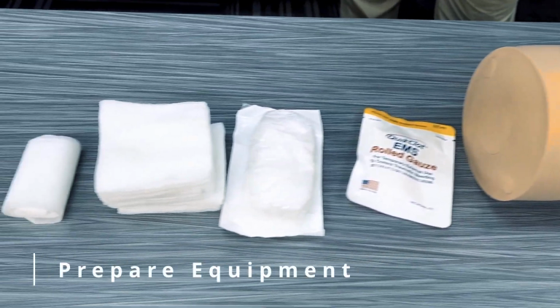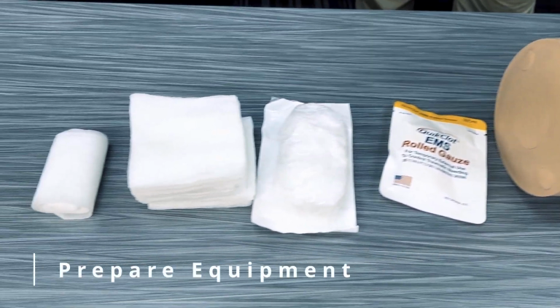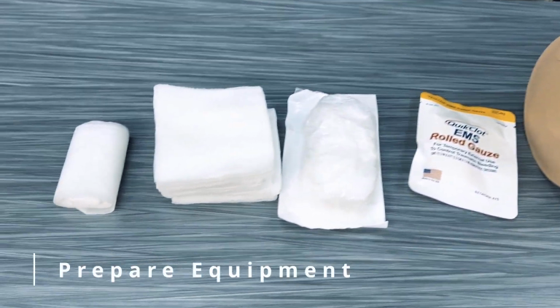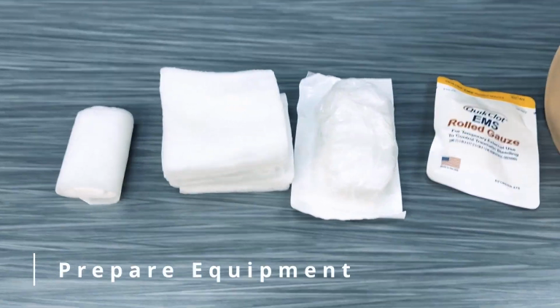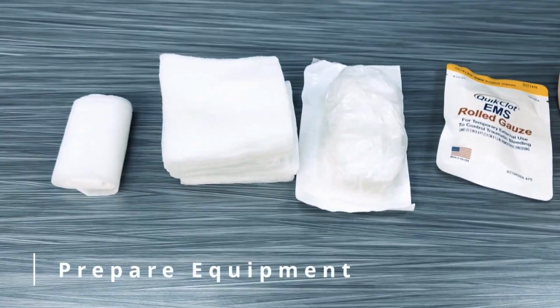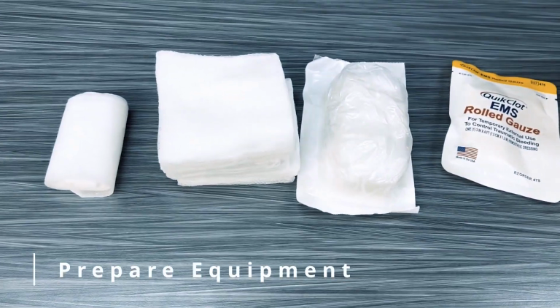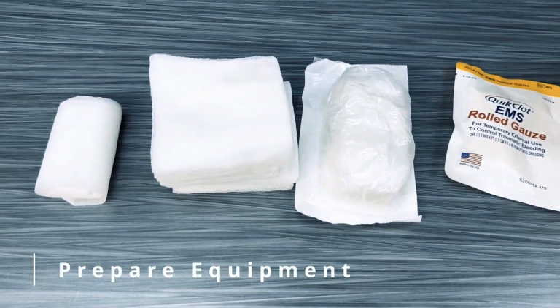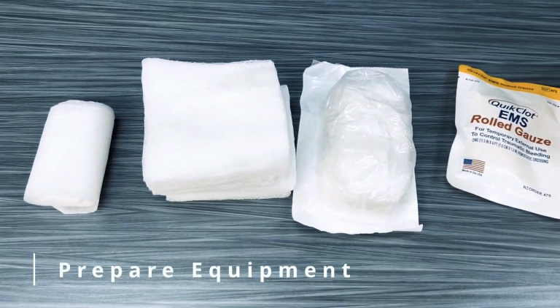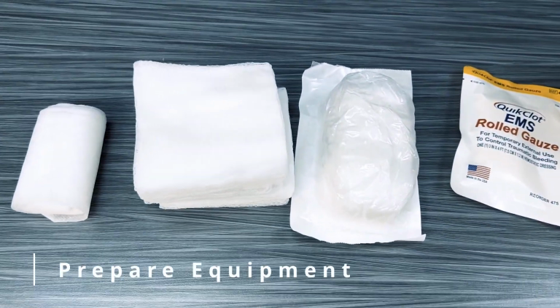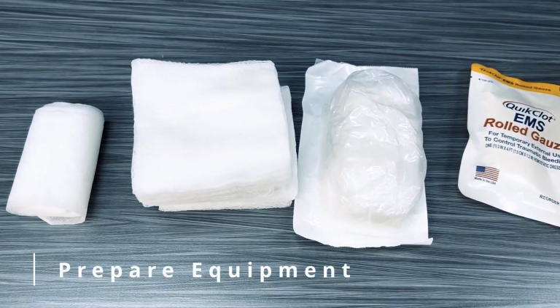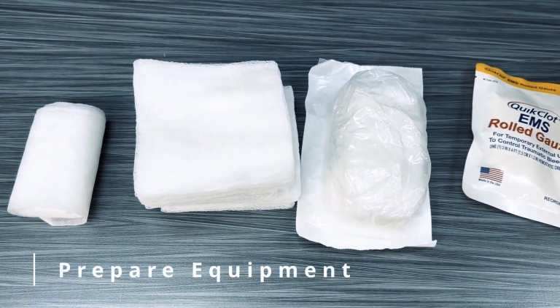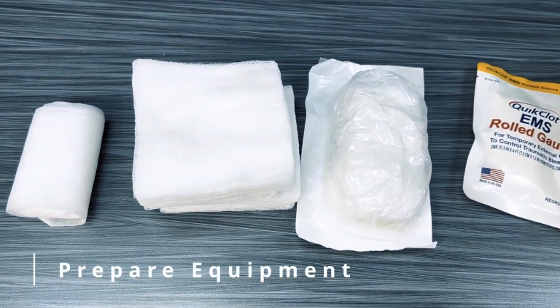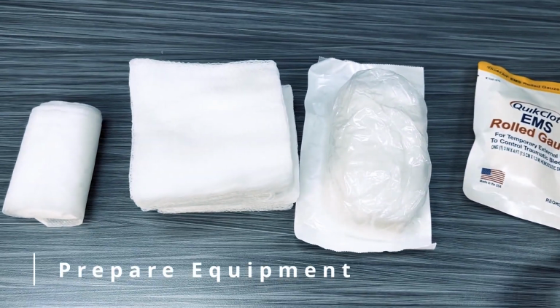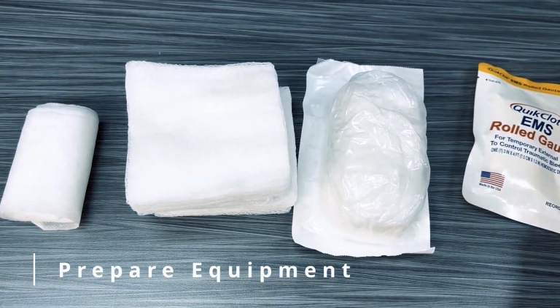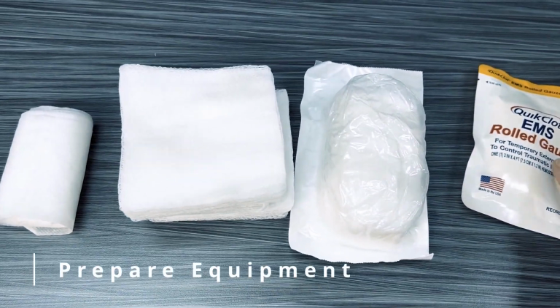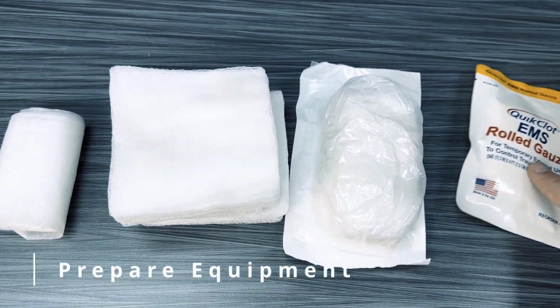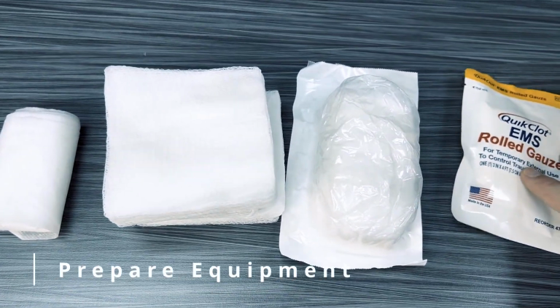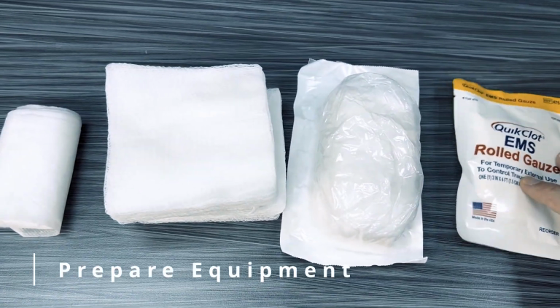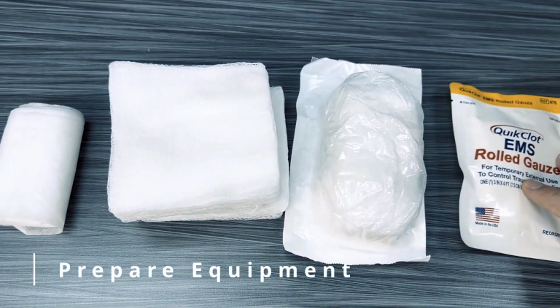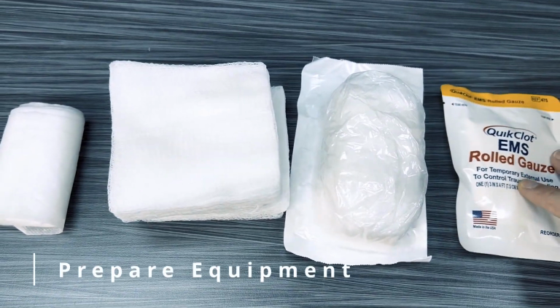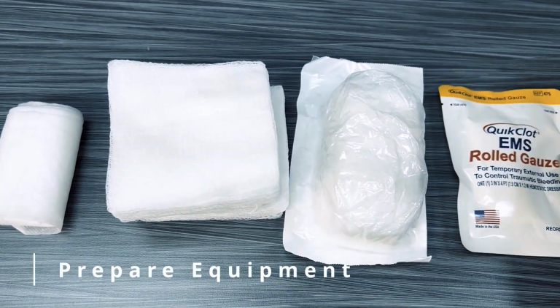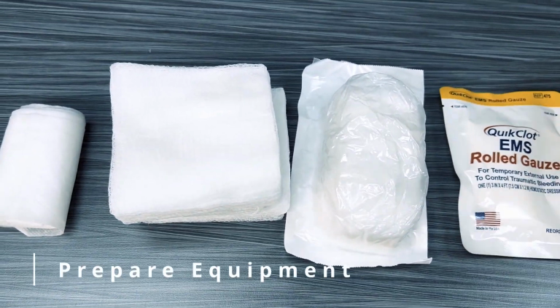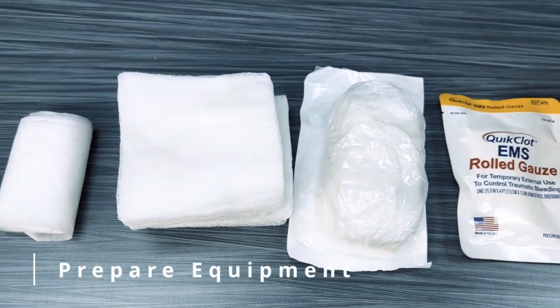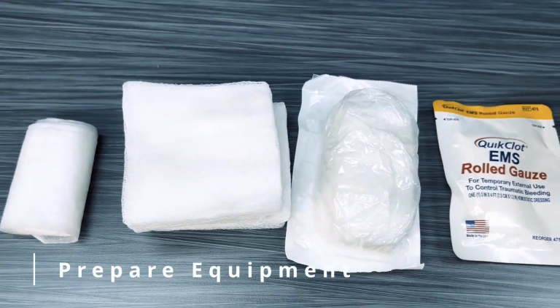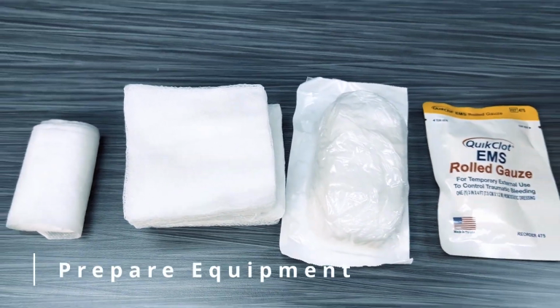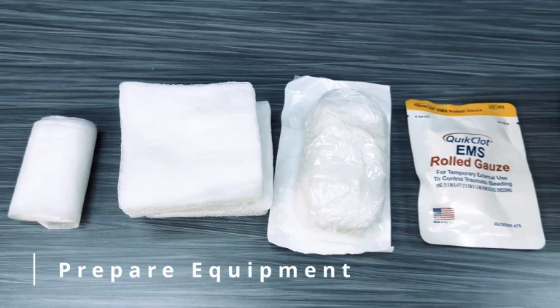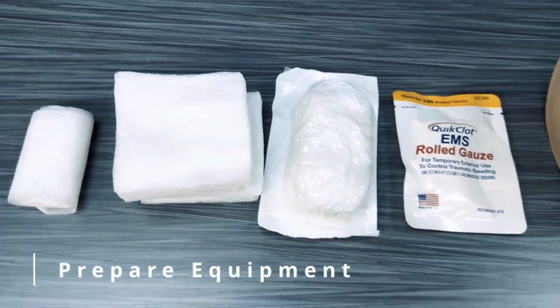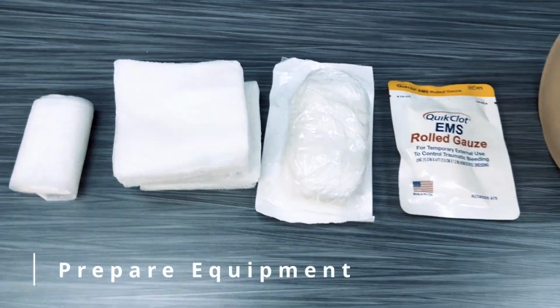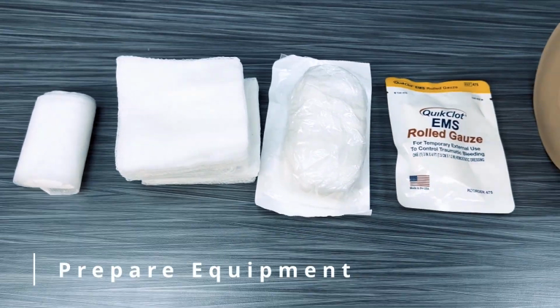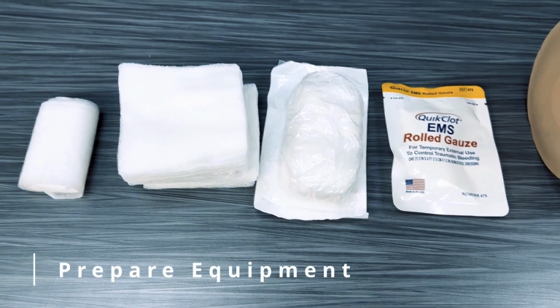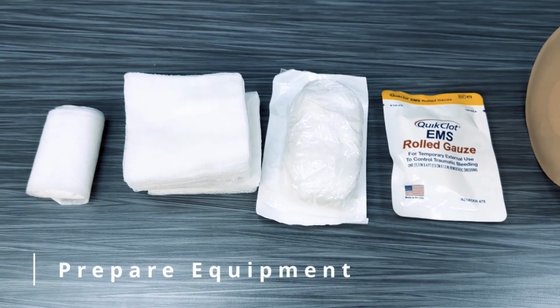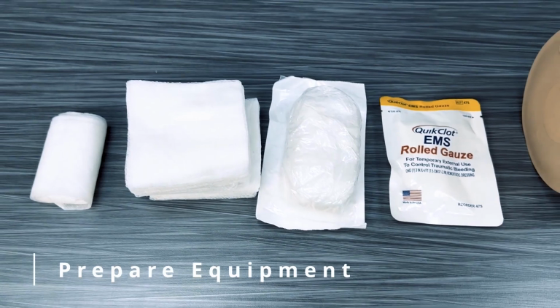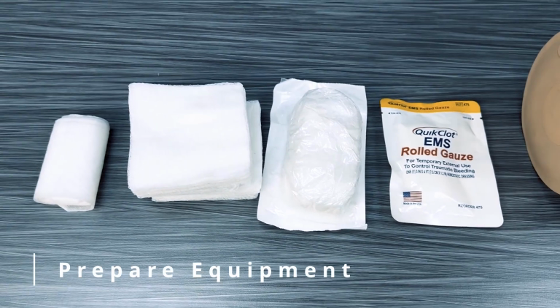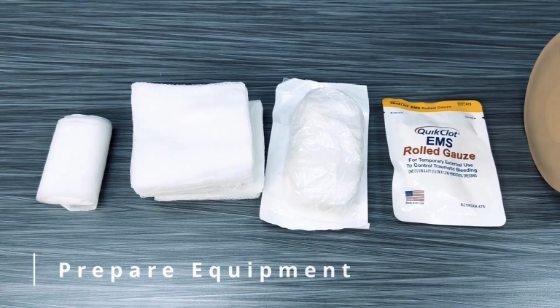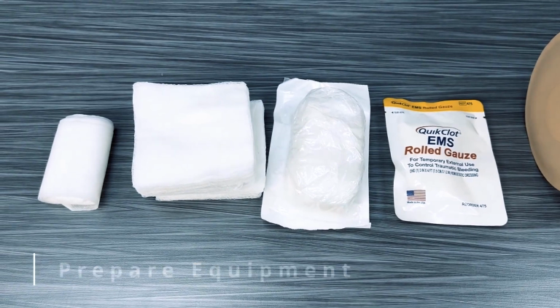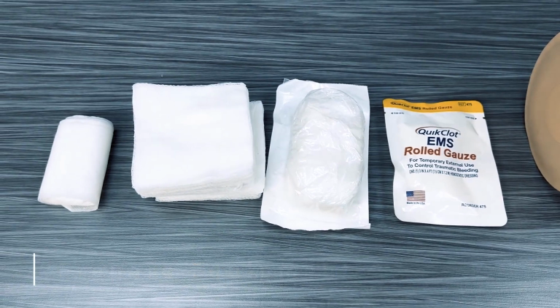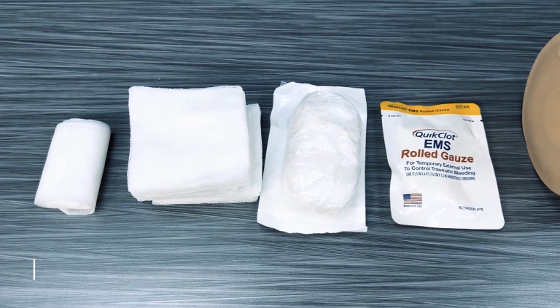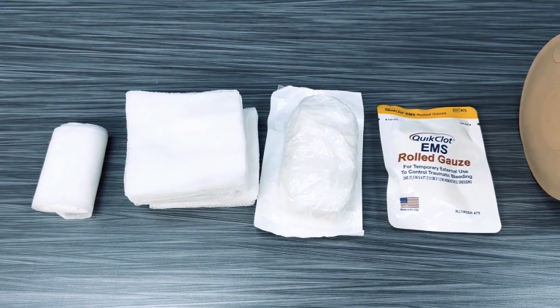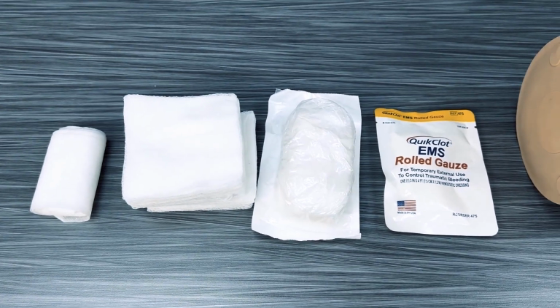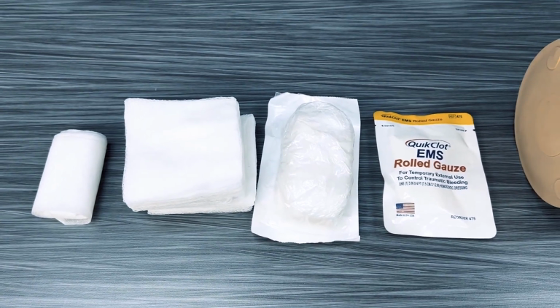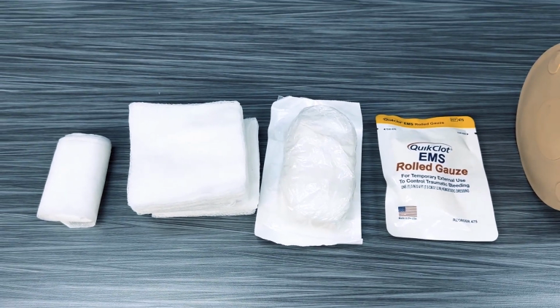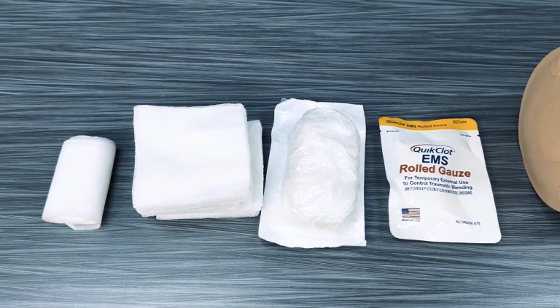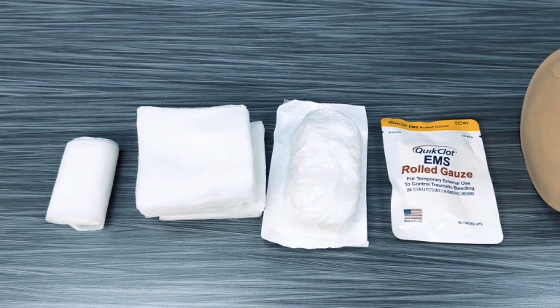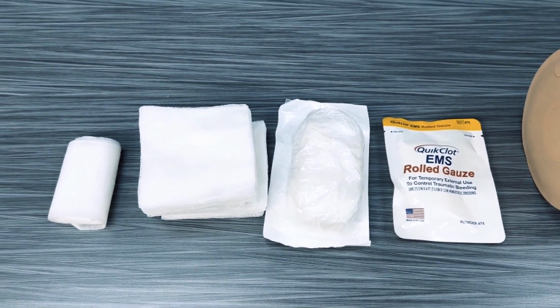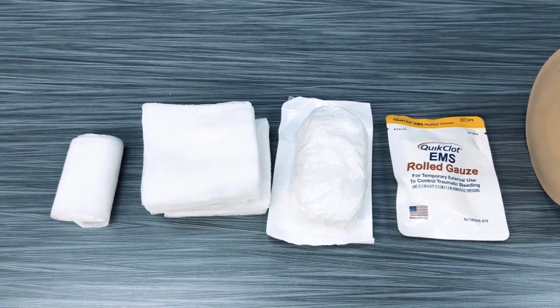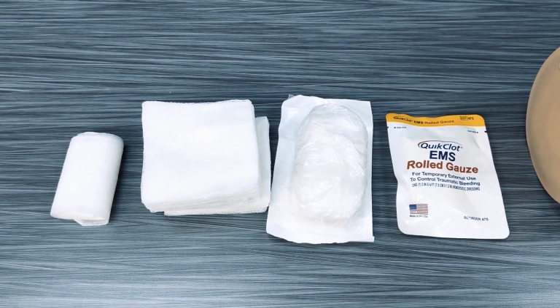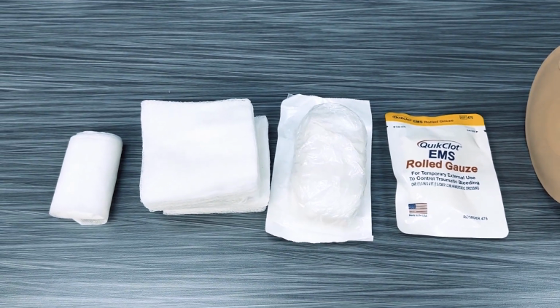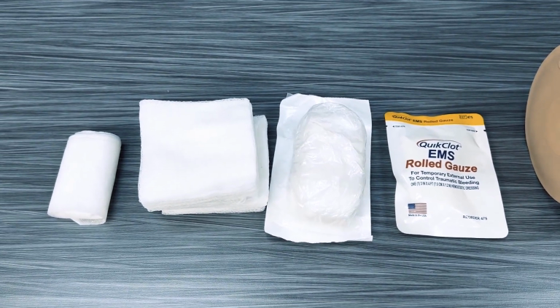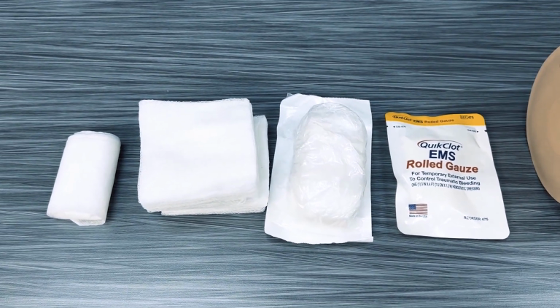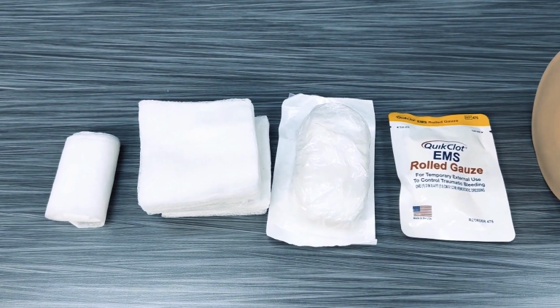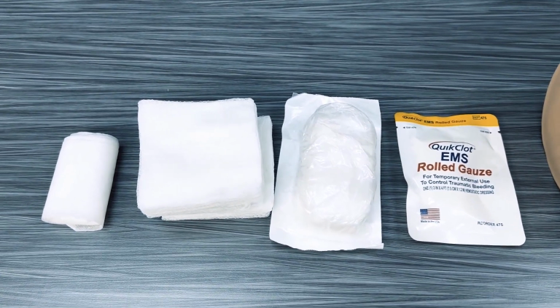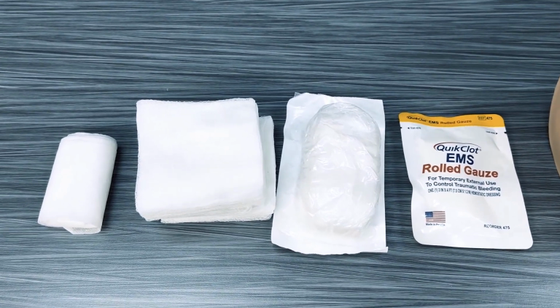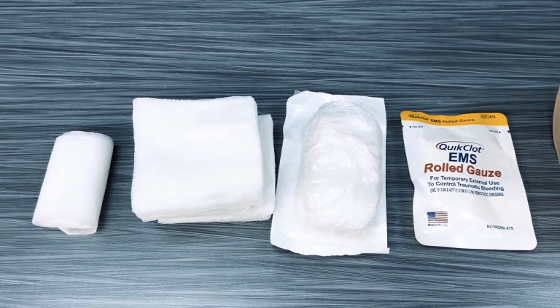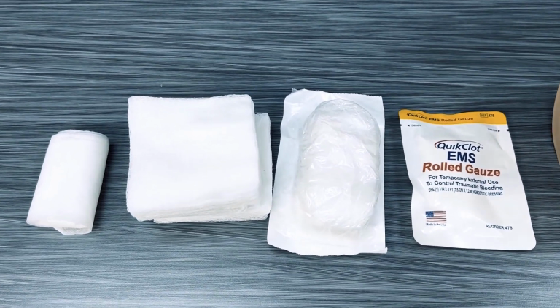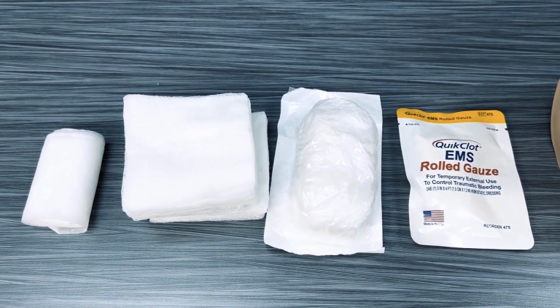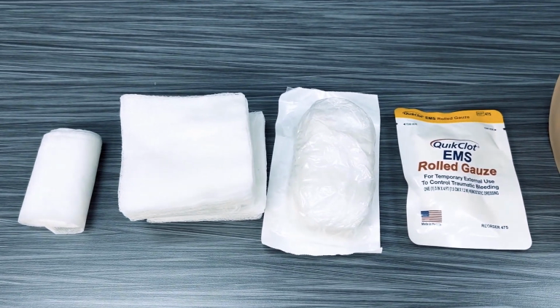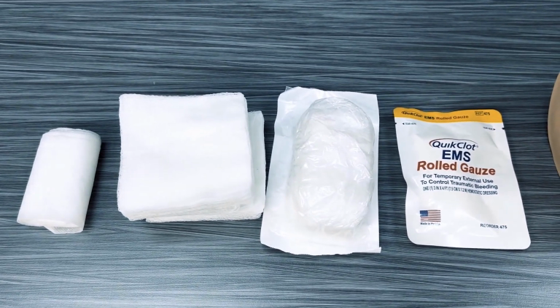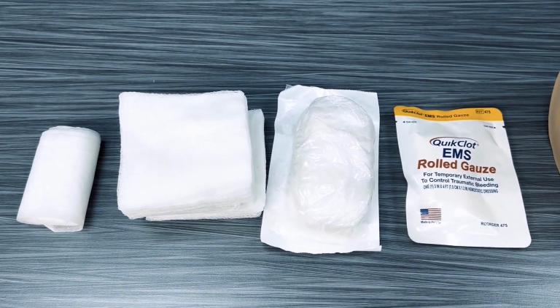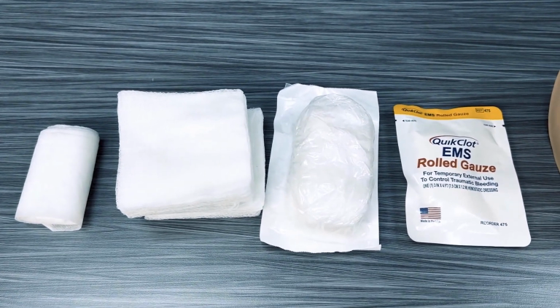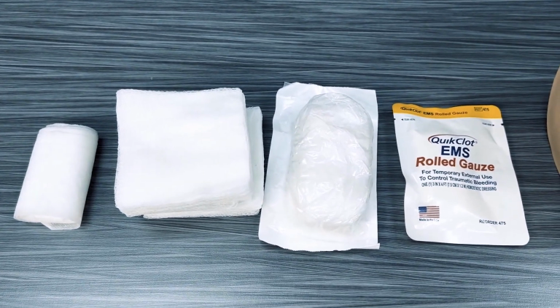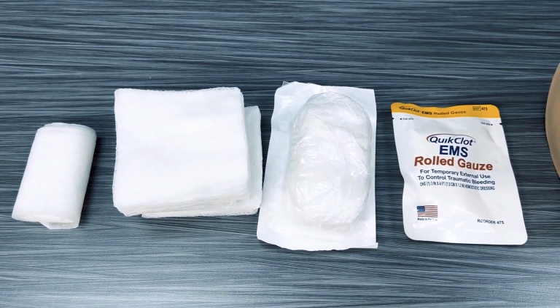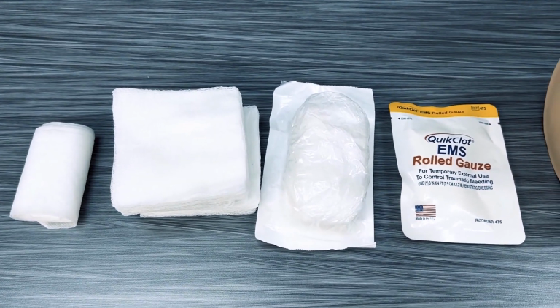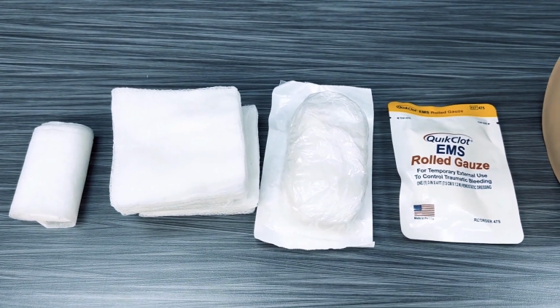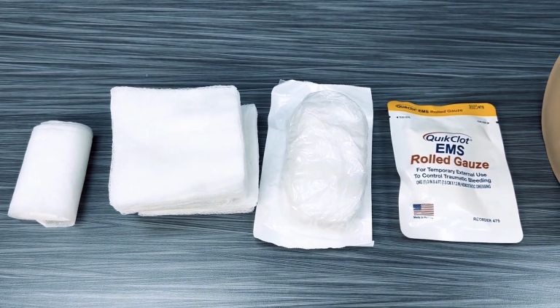Gather the necessary equipment, which includes sterile 4x4s or non-sterile if unavailable, and quick clot combat gauze.